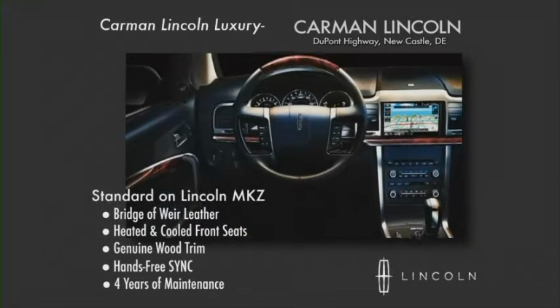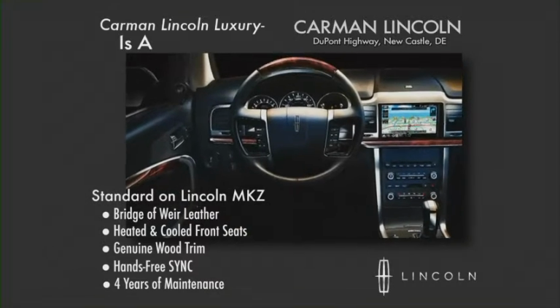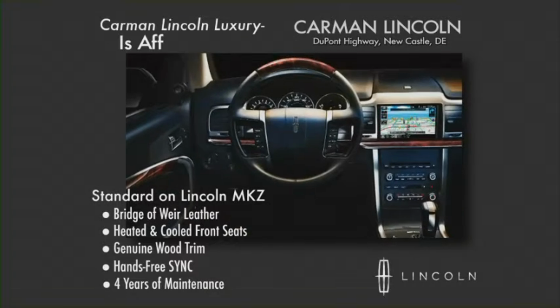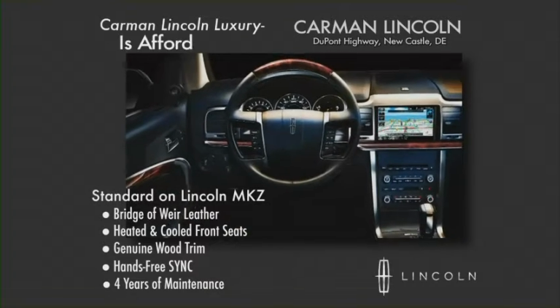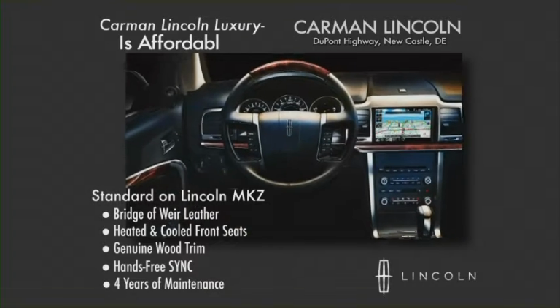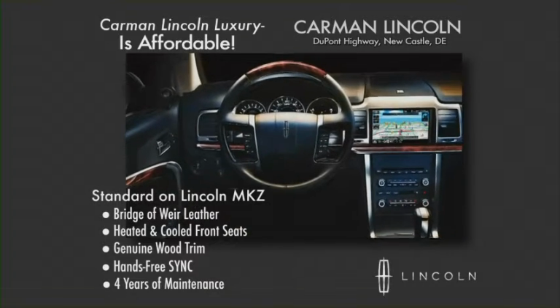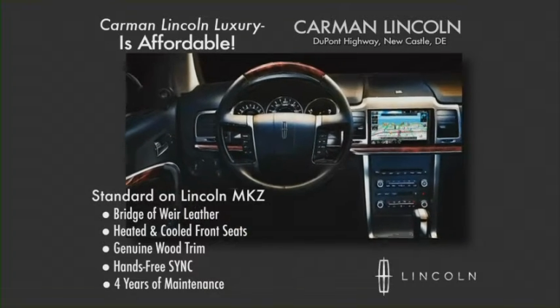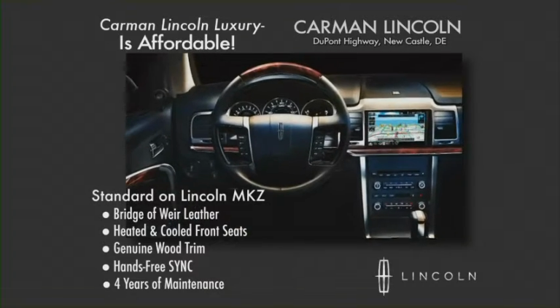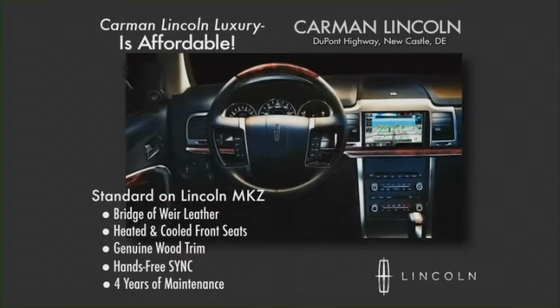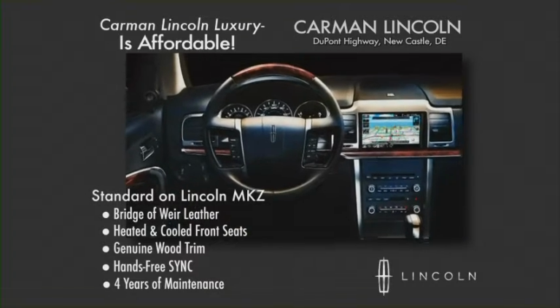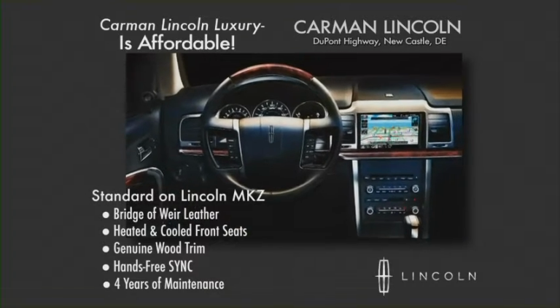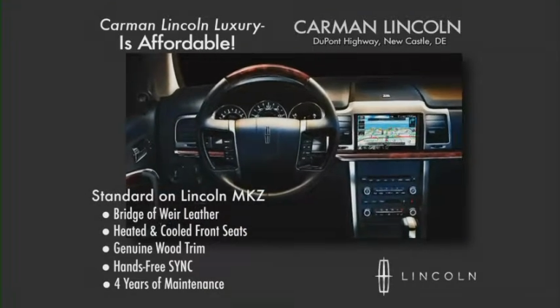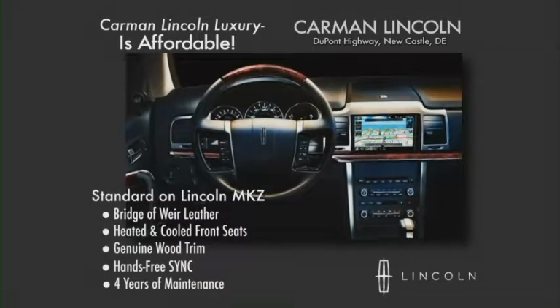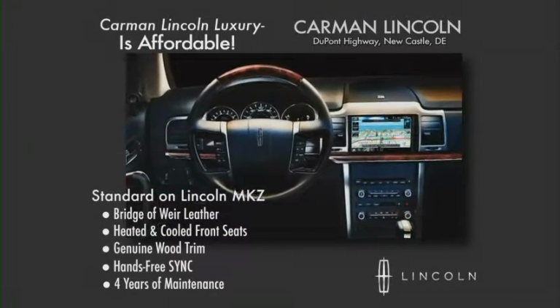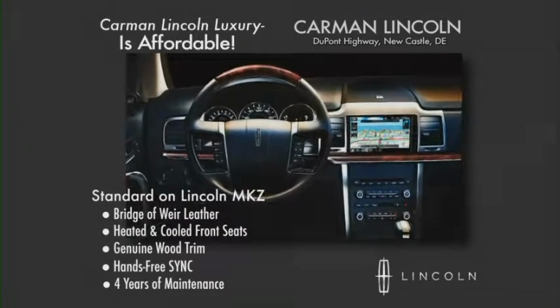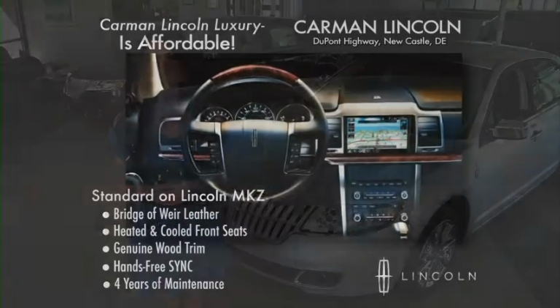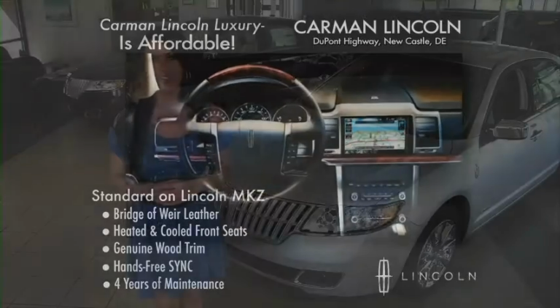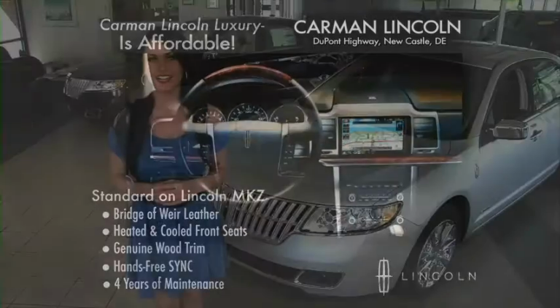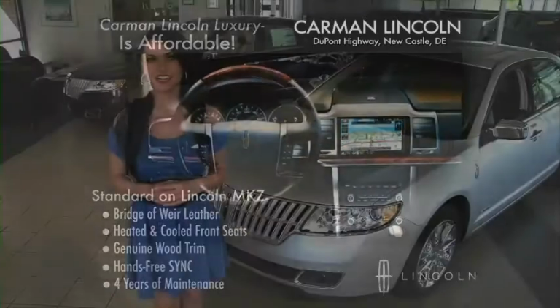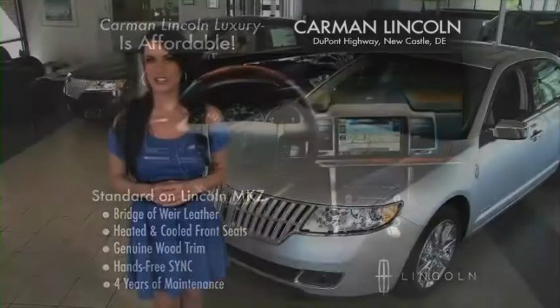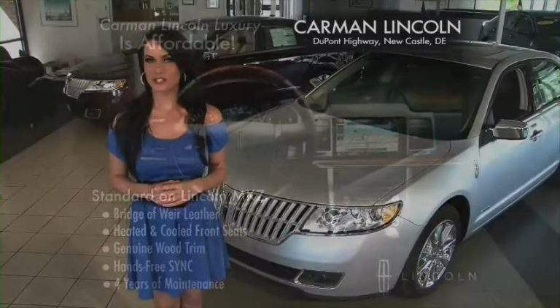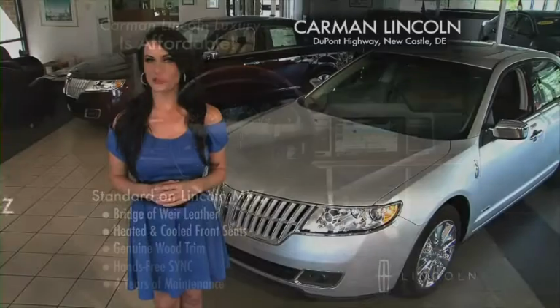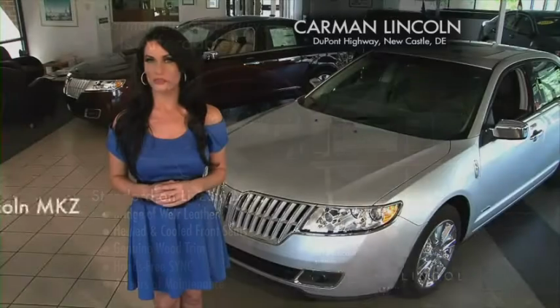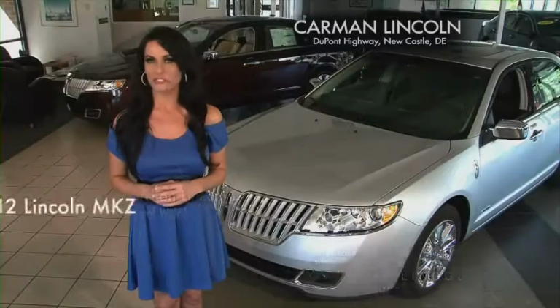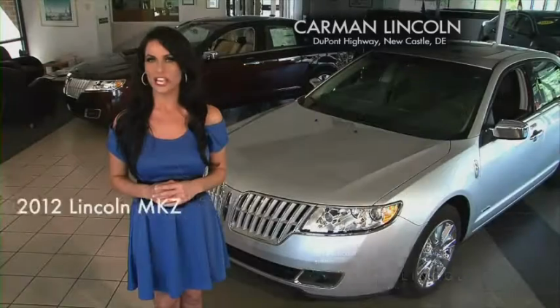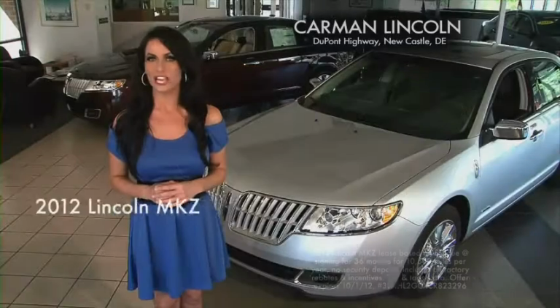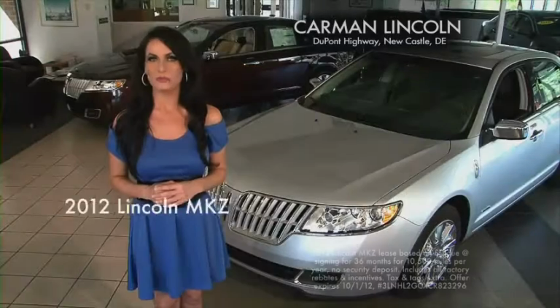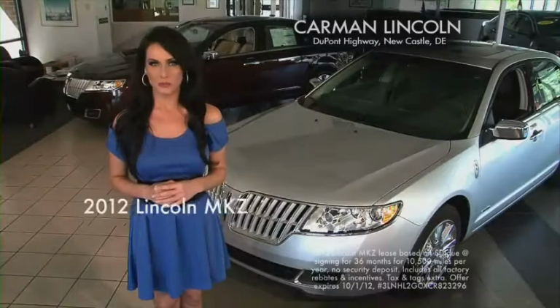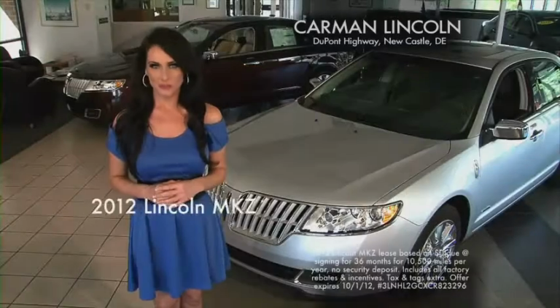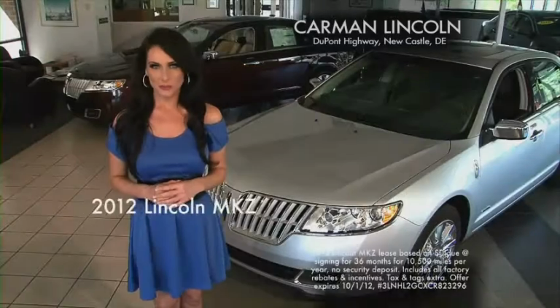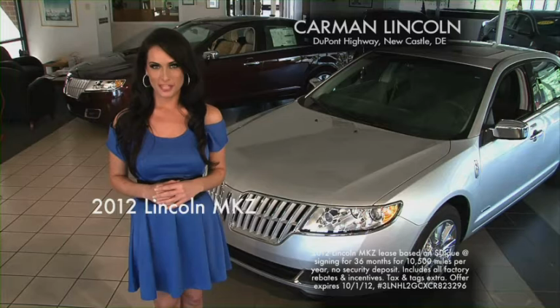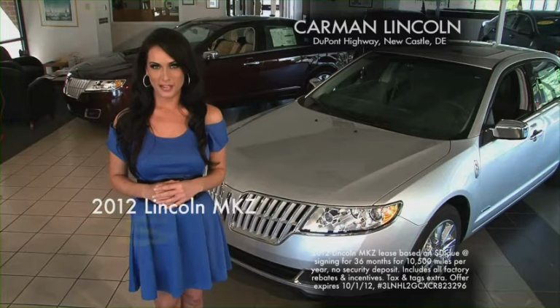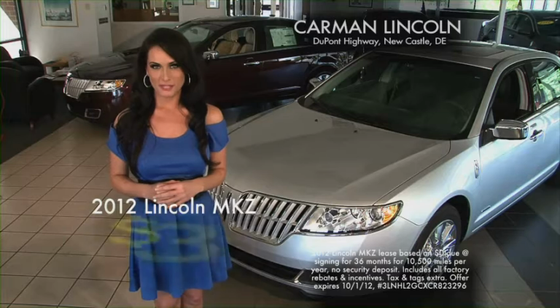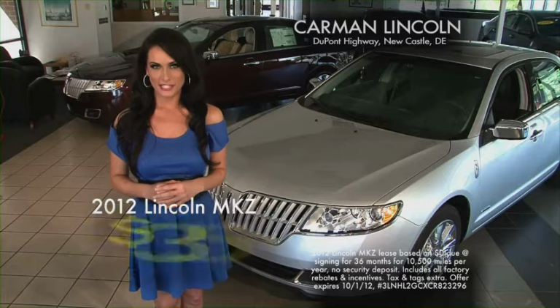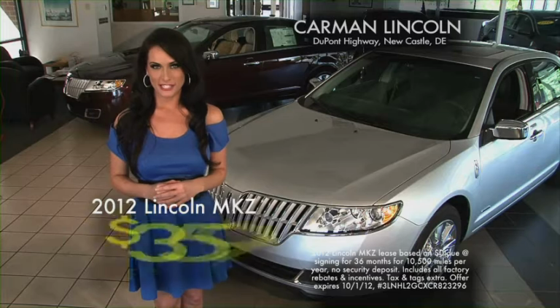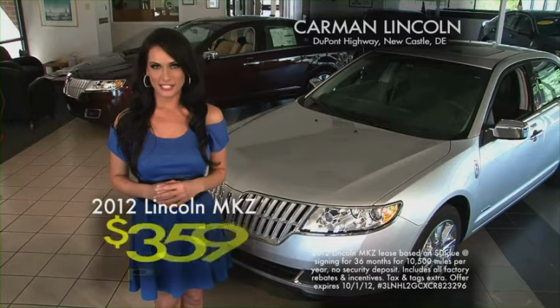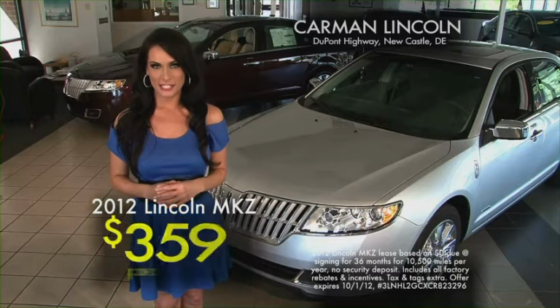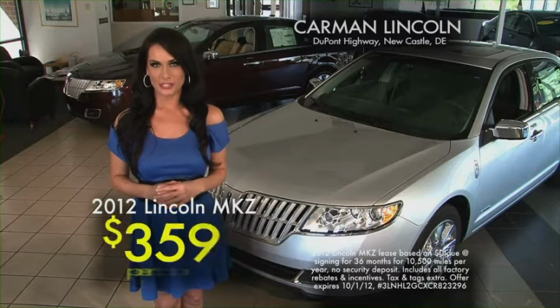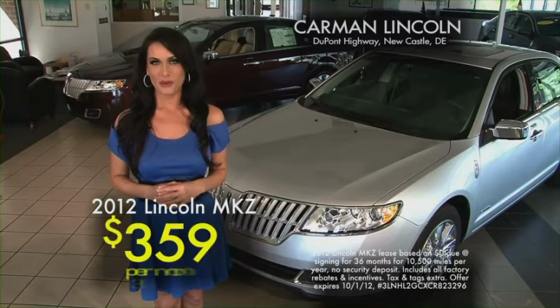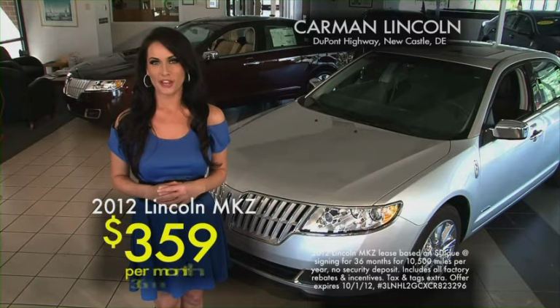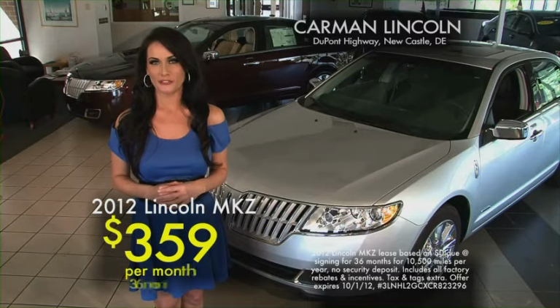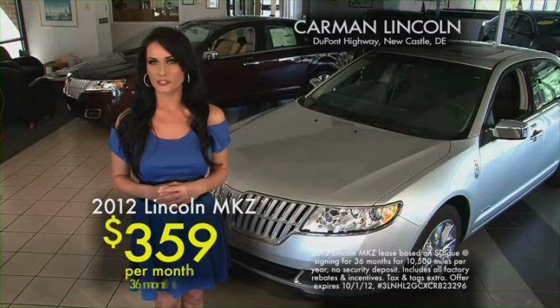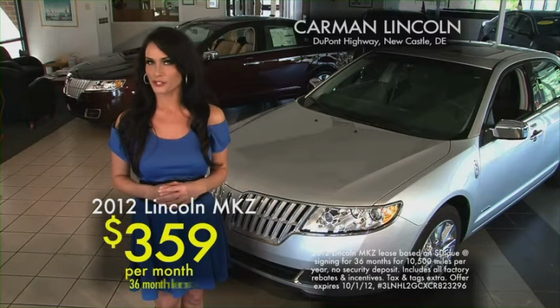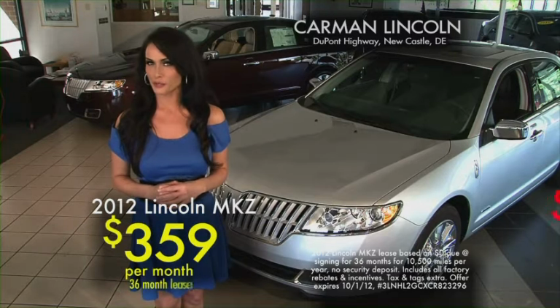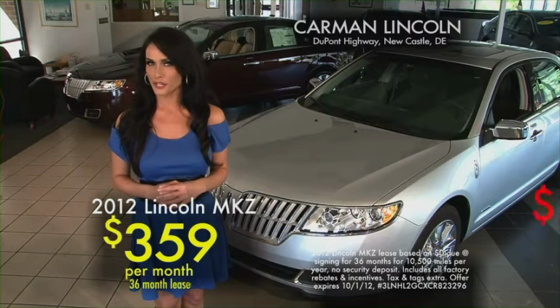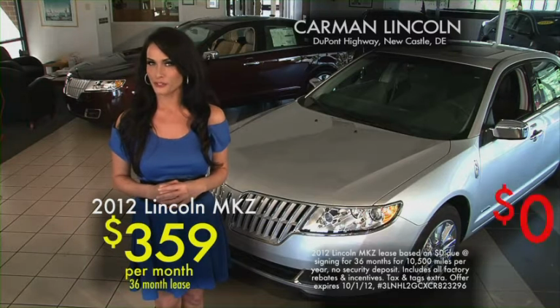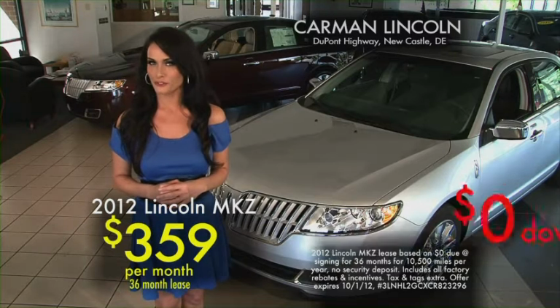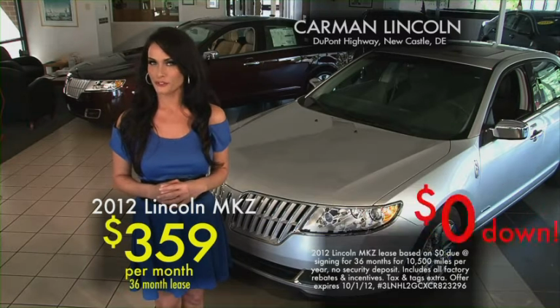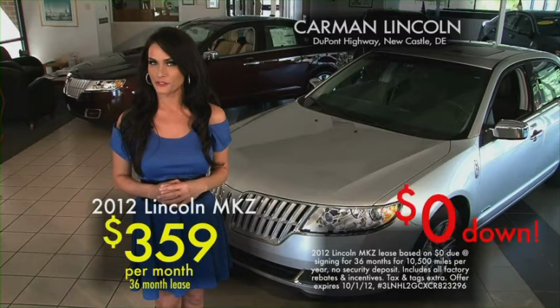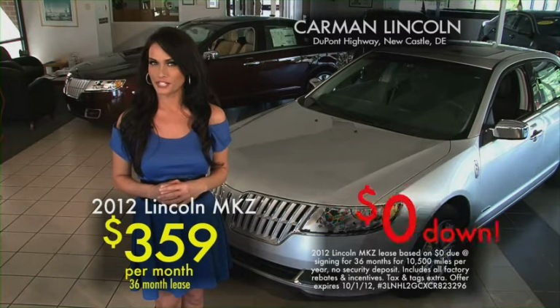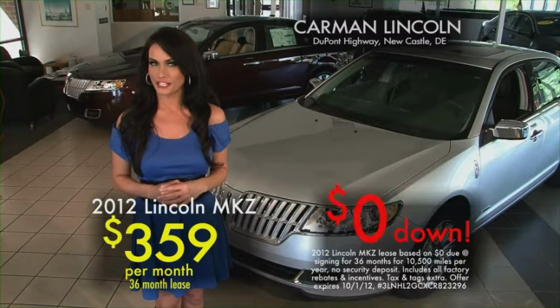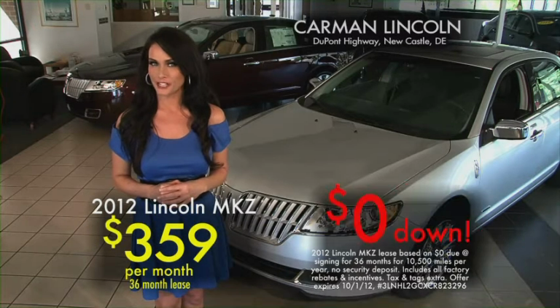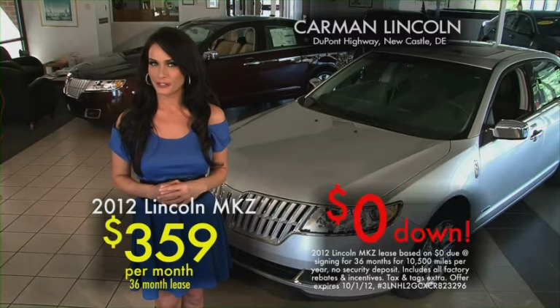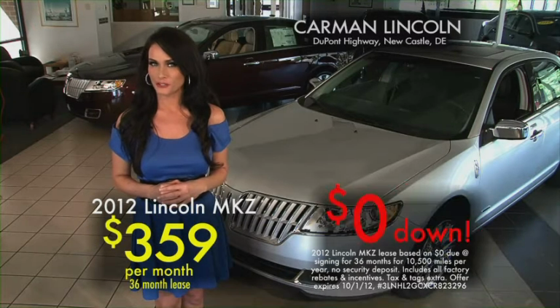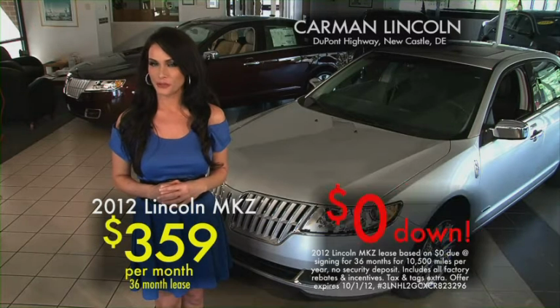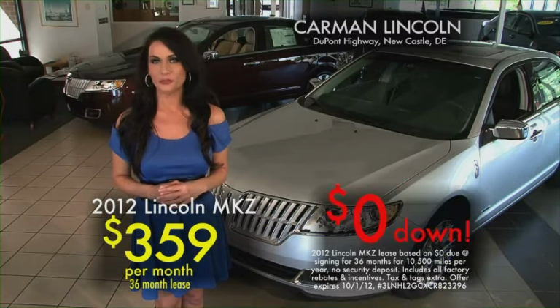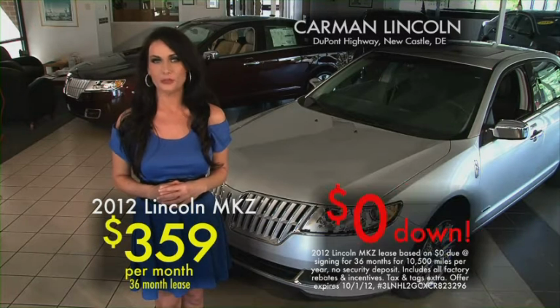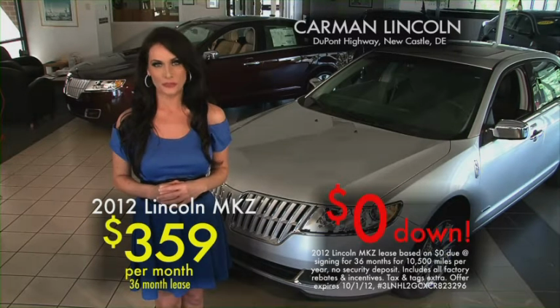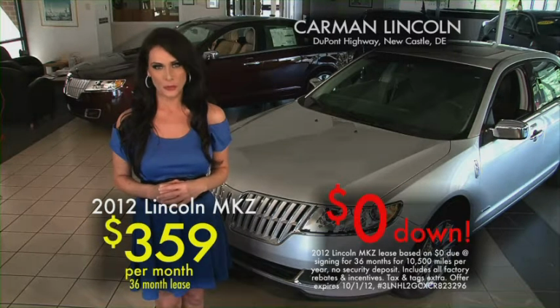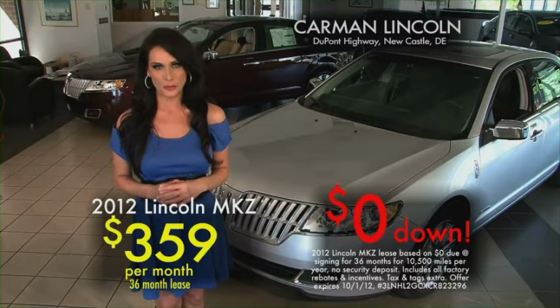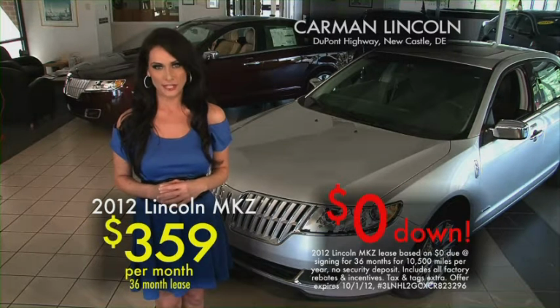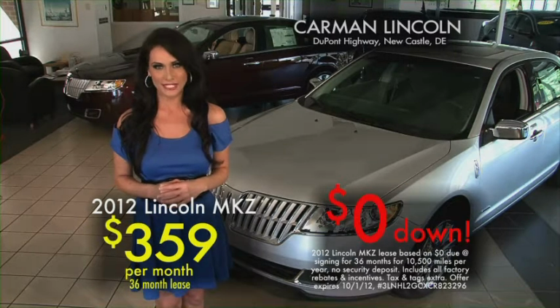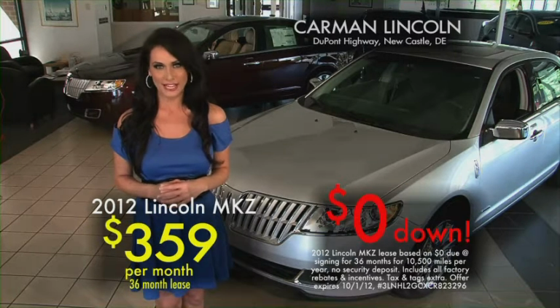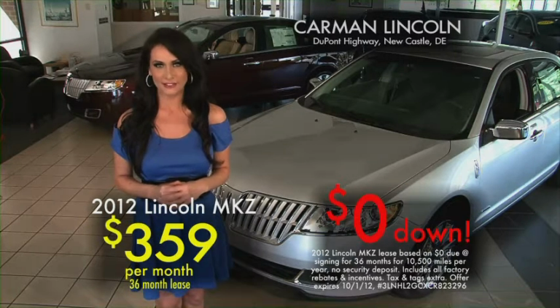Carman Lincoln — luxury is affordable. Now's the perfect time to move up to the MKZ. Drive for just $359 a month with no money down.